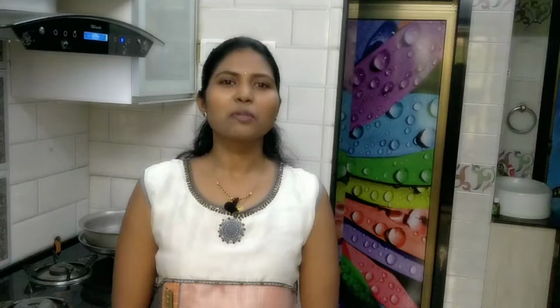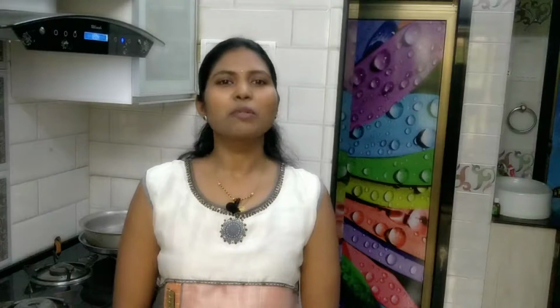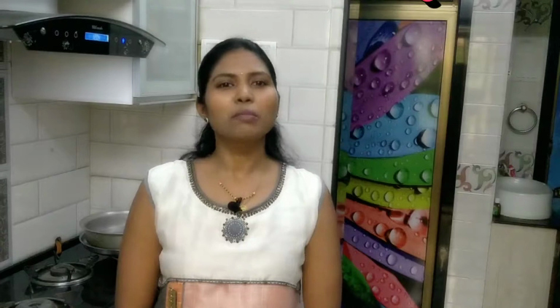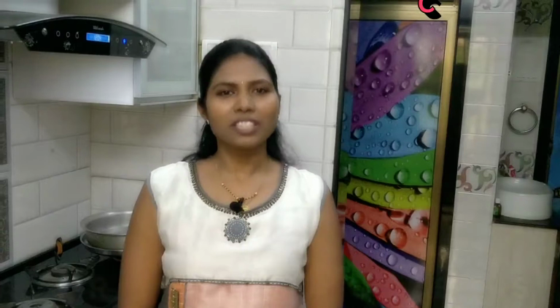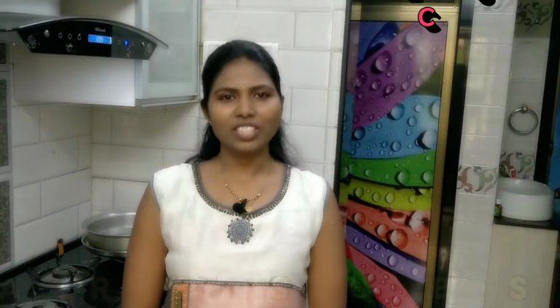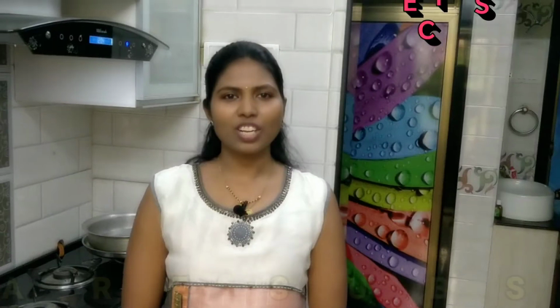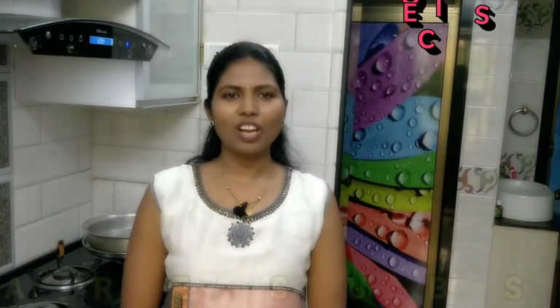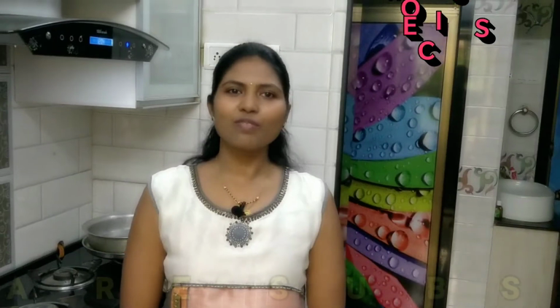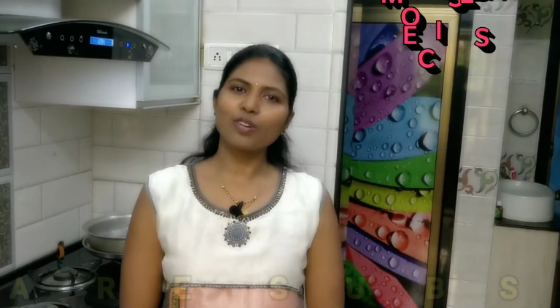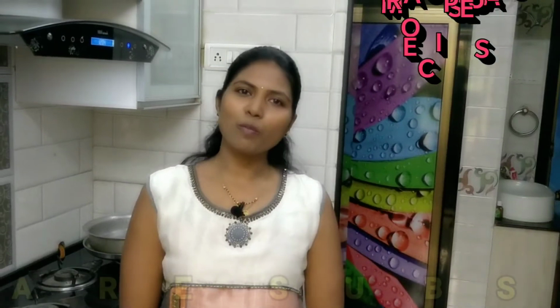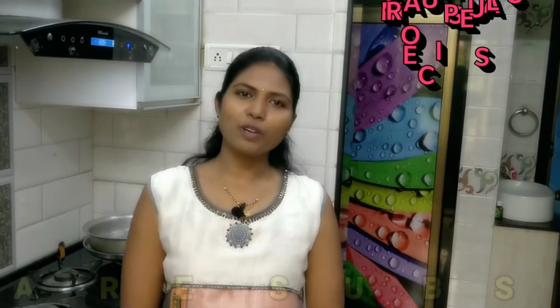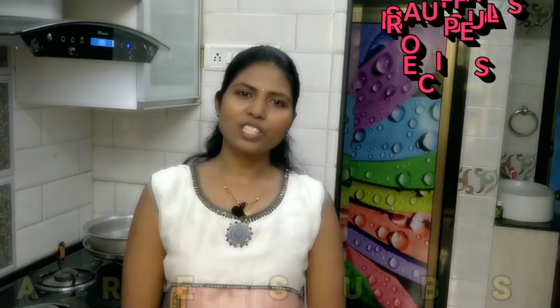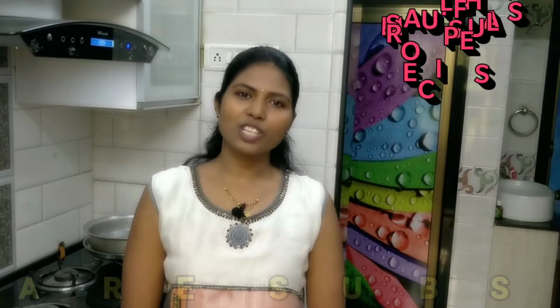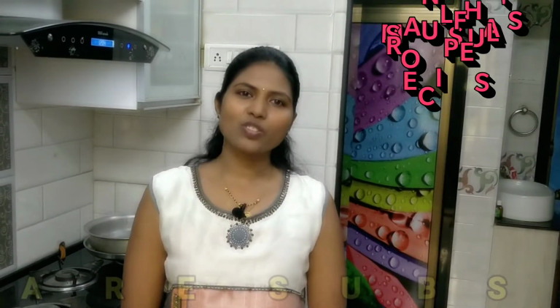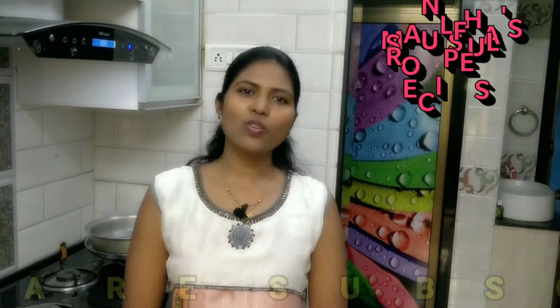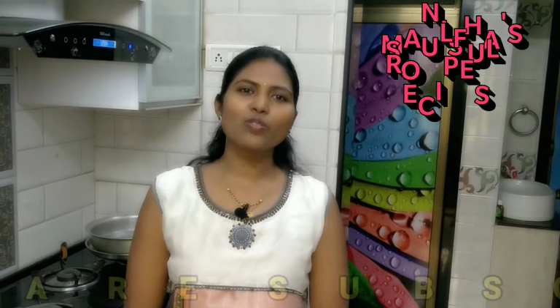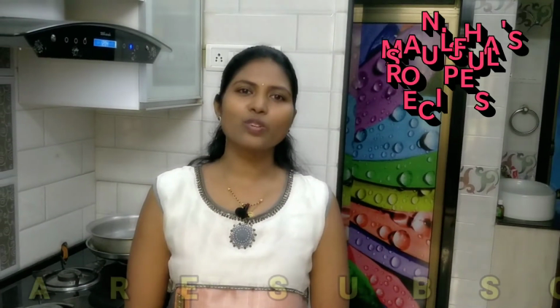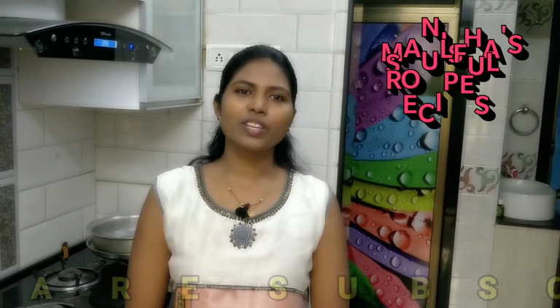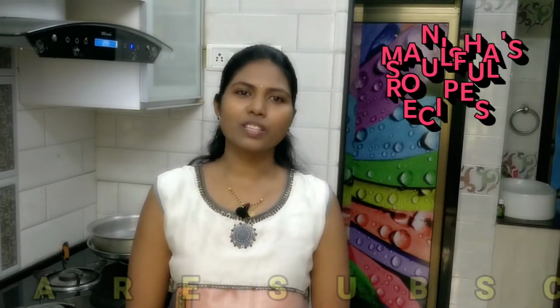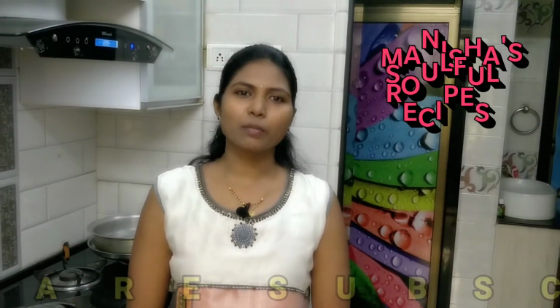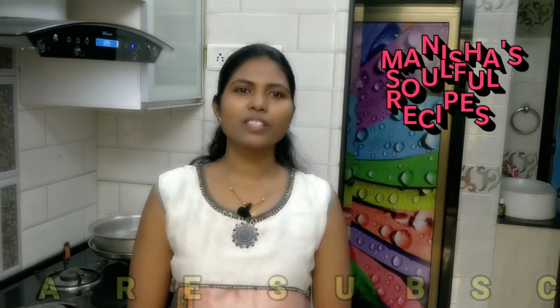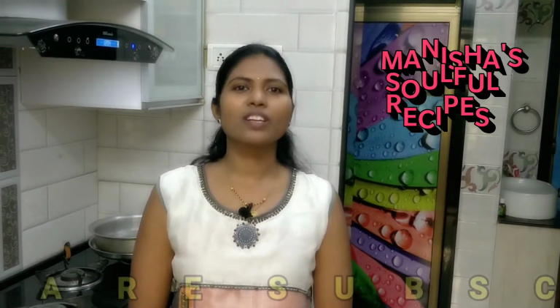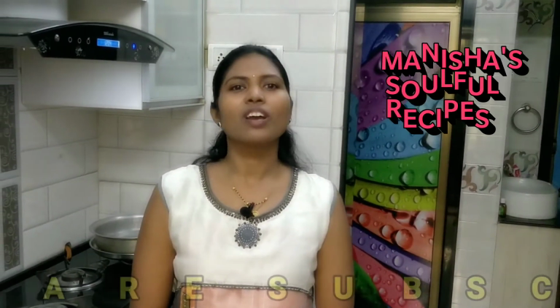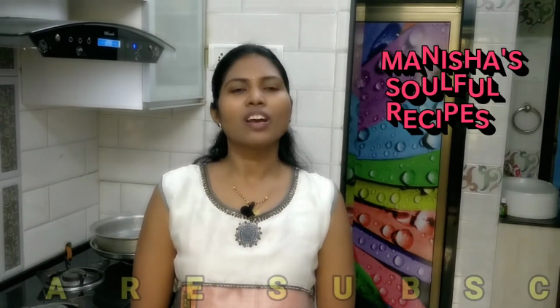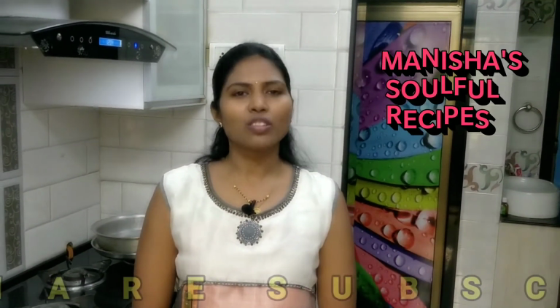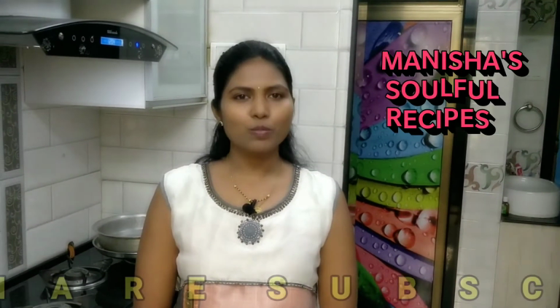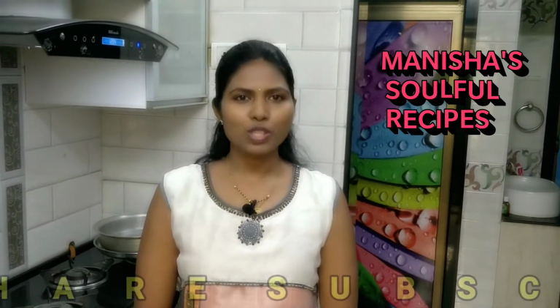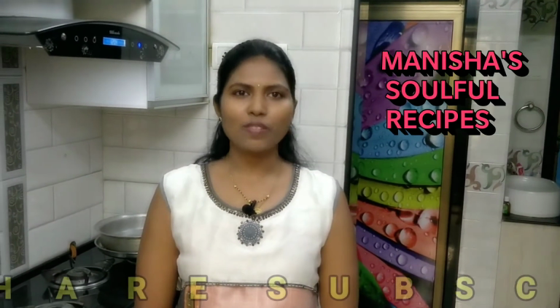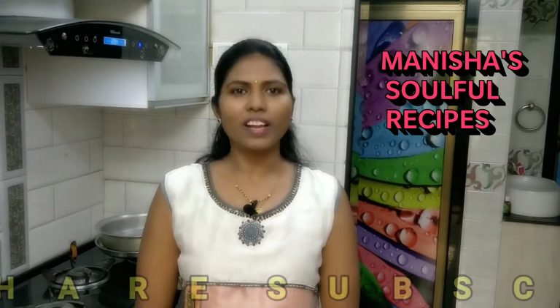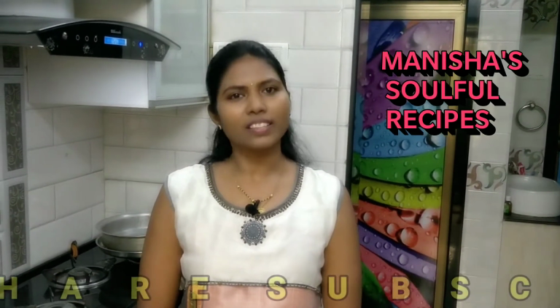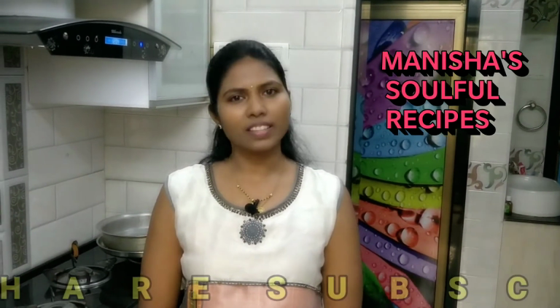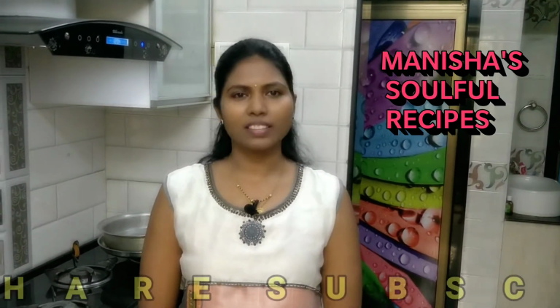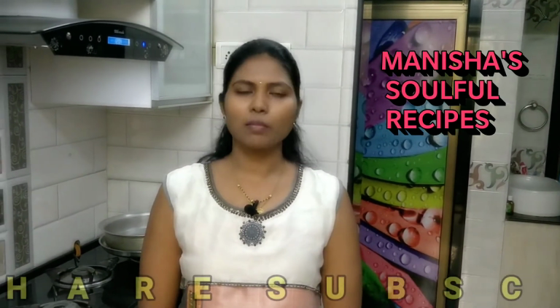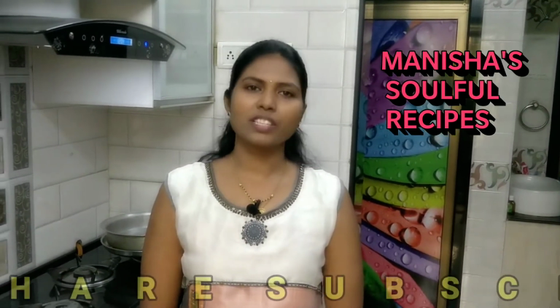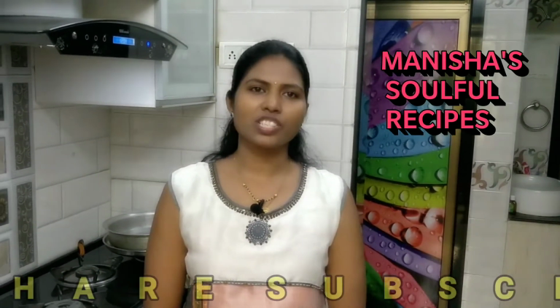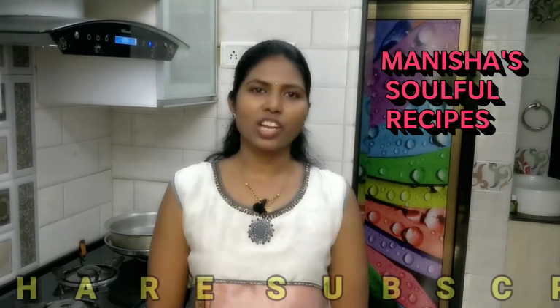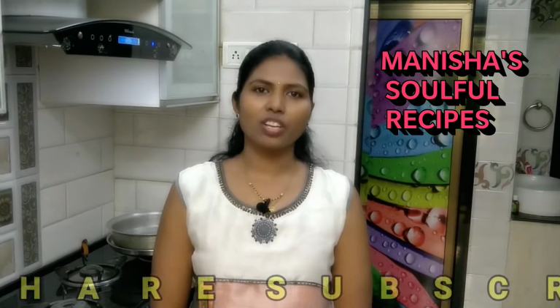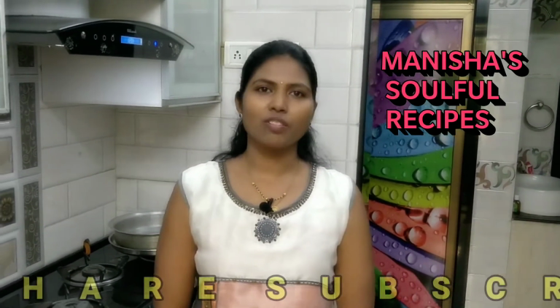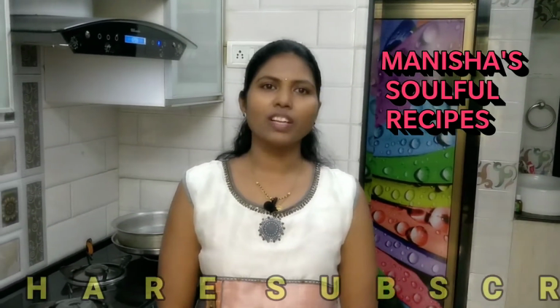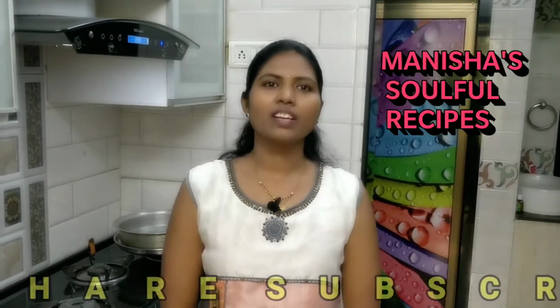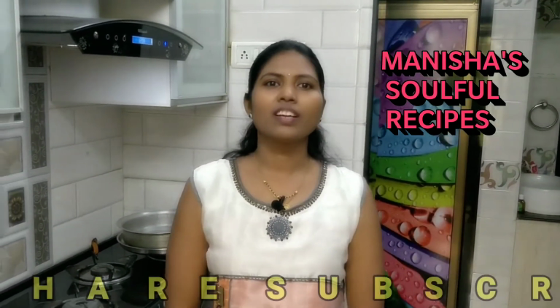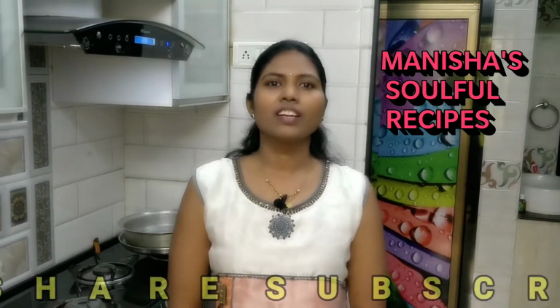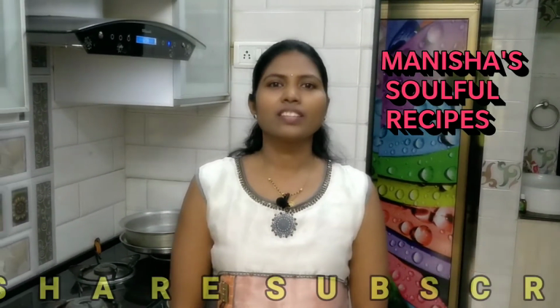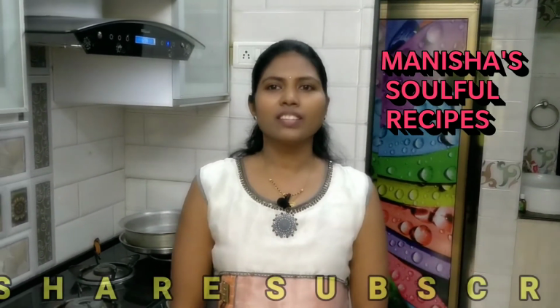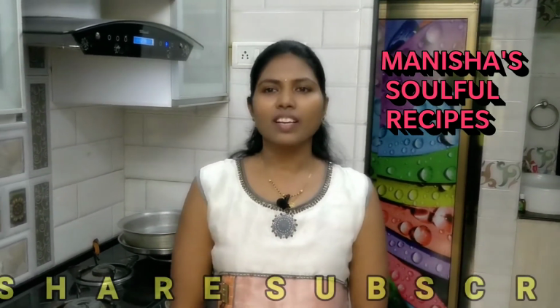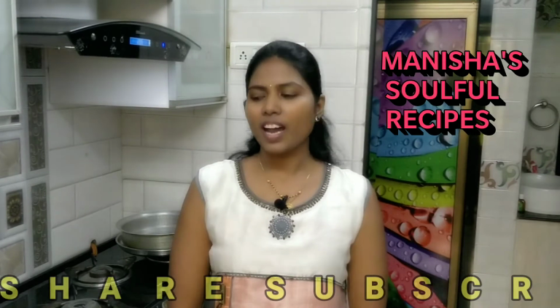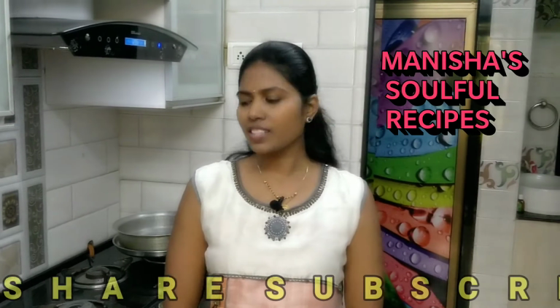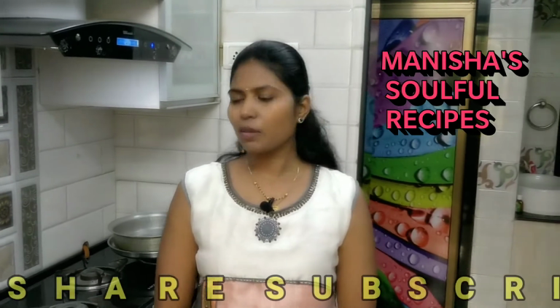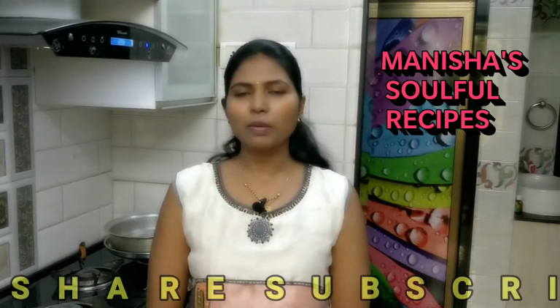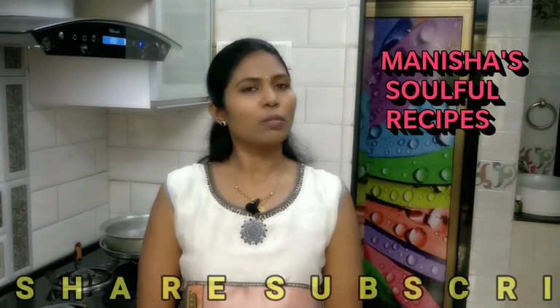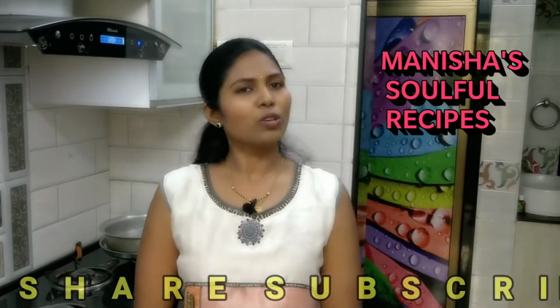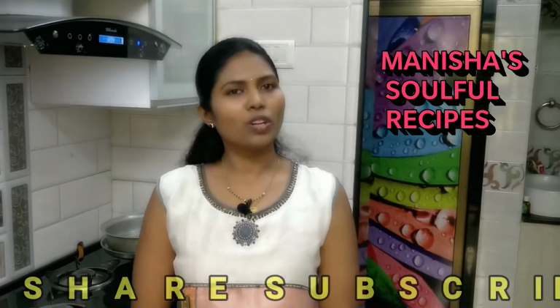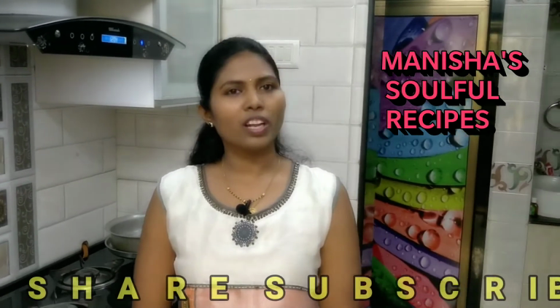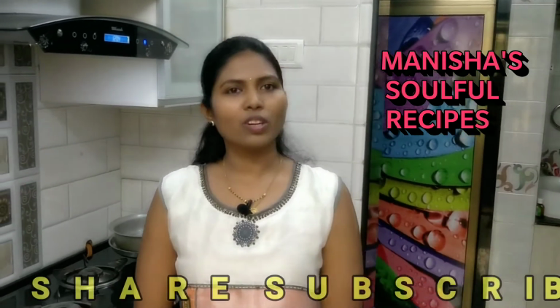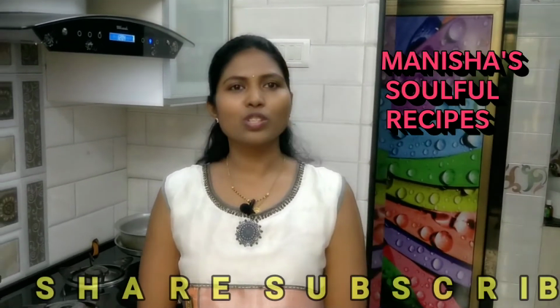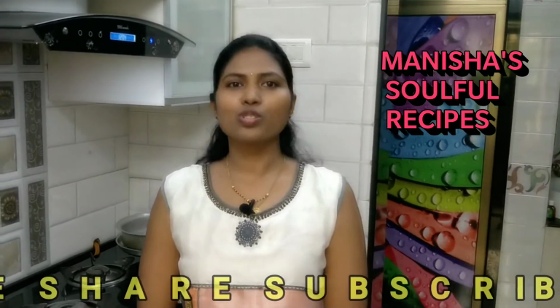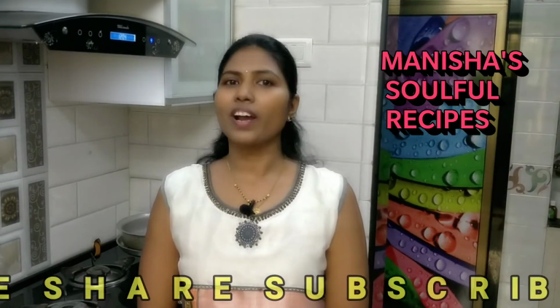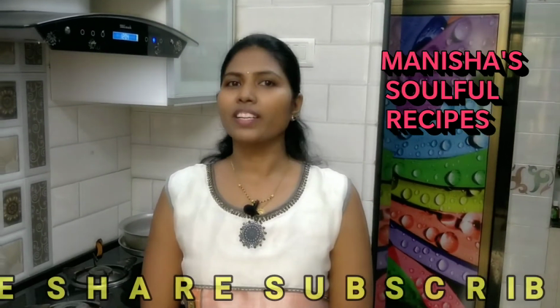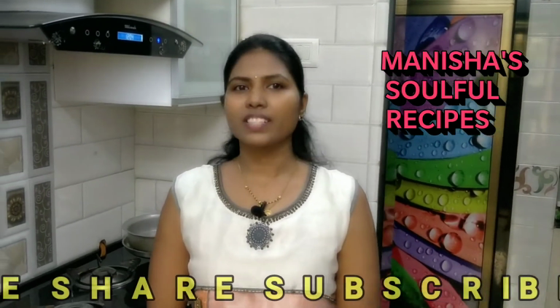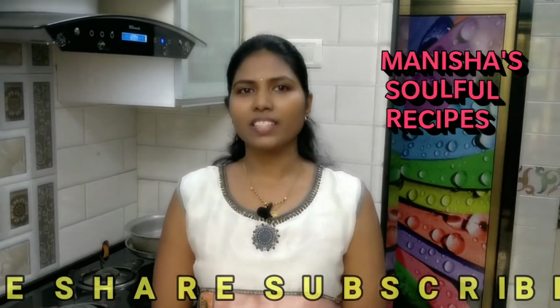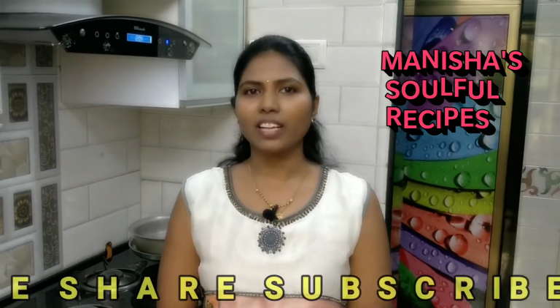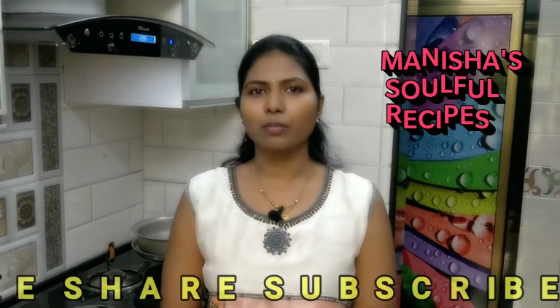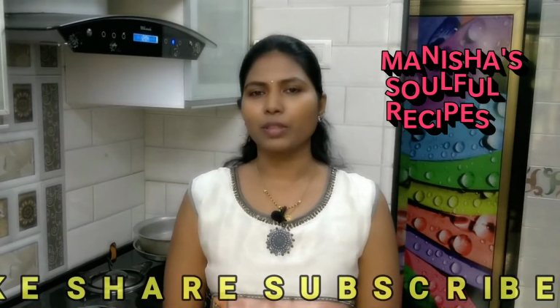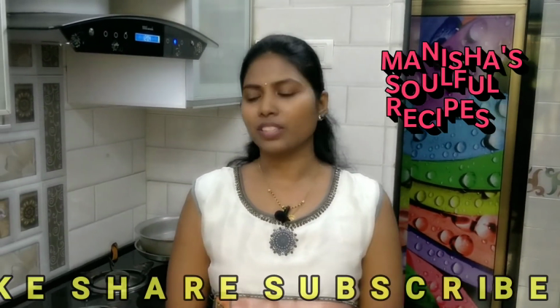Hello, I am Manisha from Manisha Soulful Recipes. Welcome to our channel. Today we will be making thalipeeth.